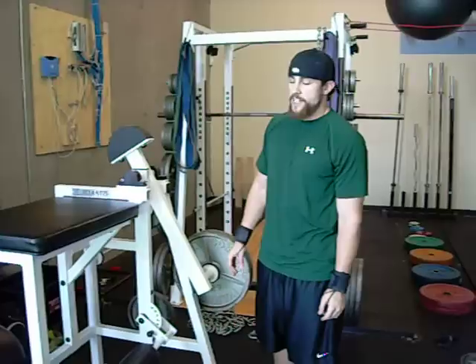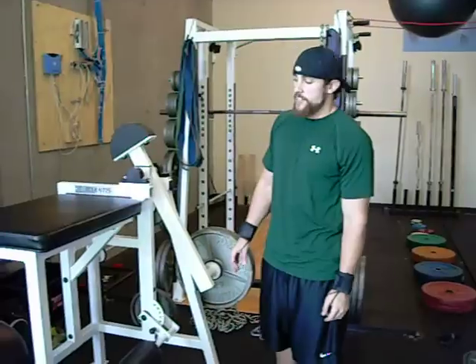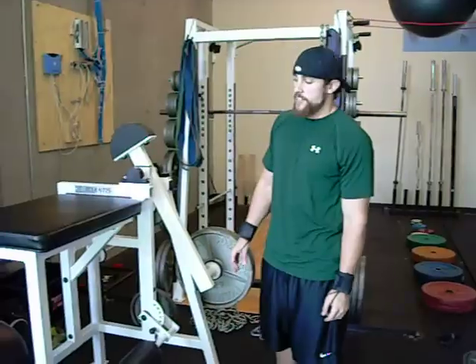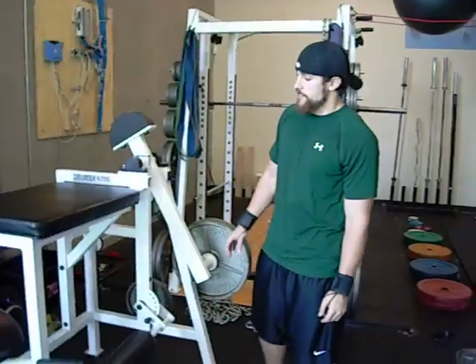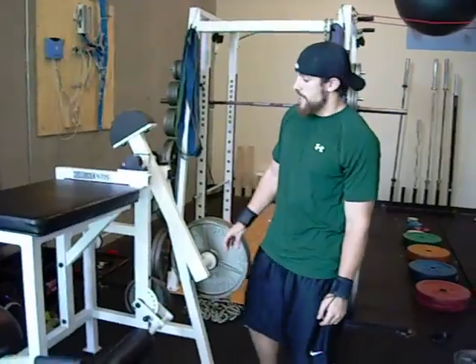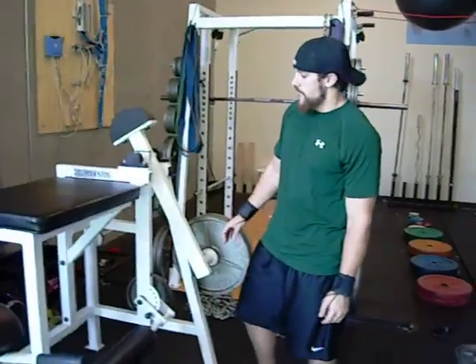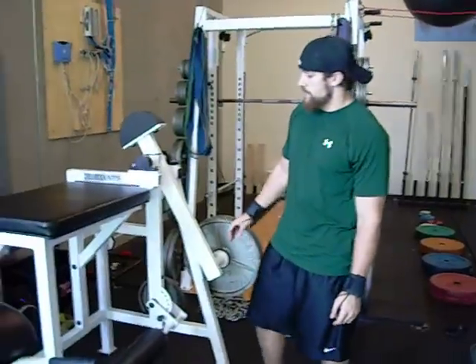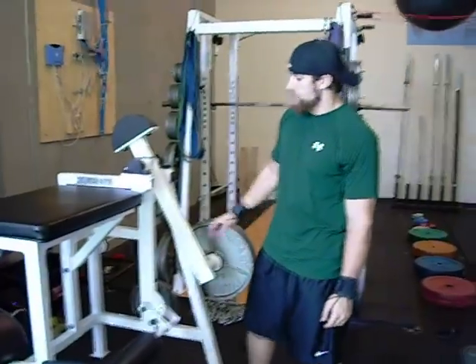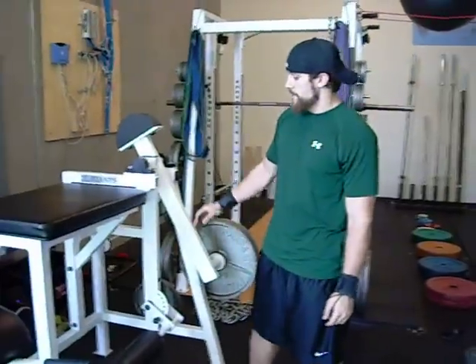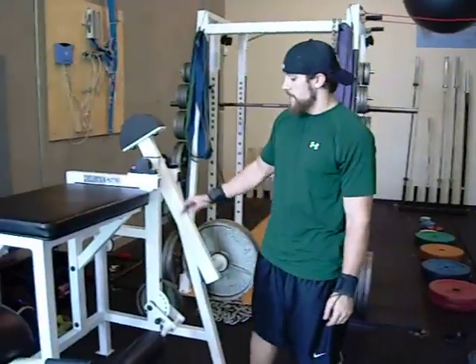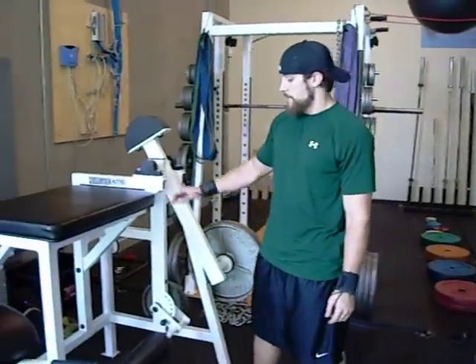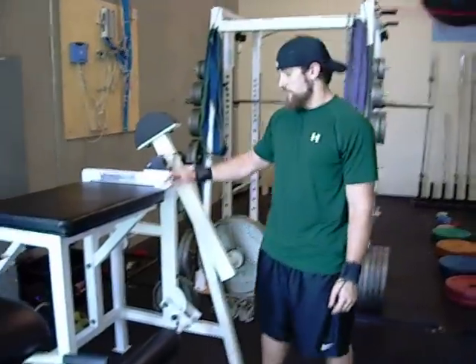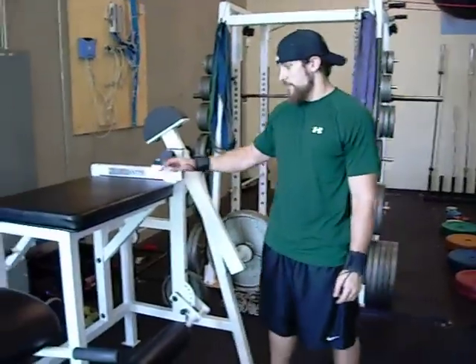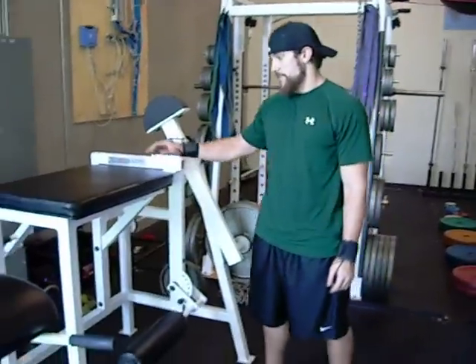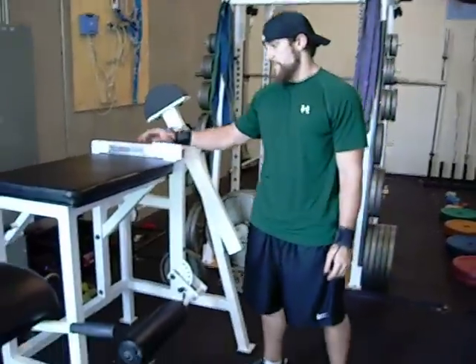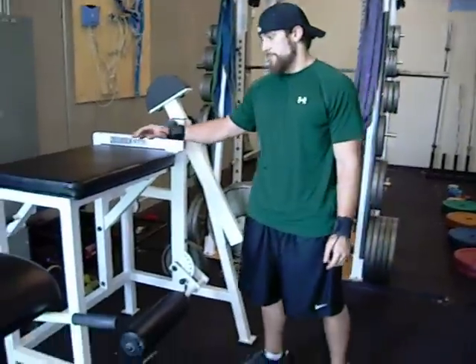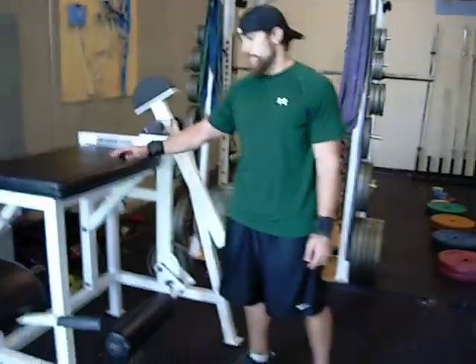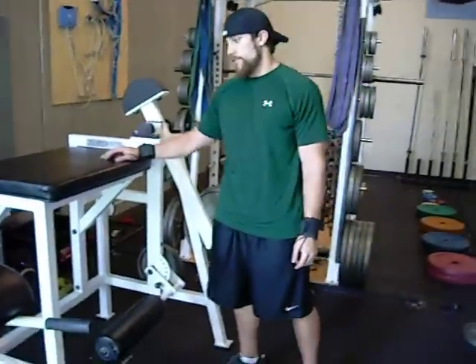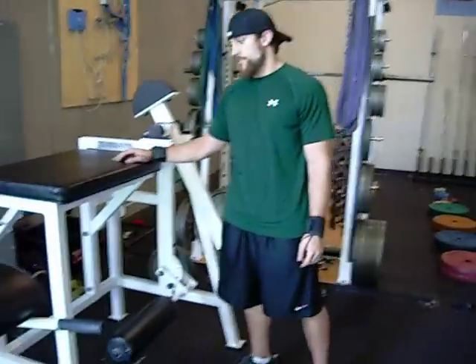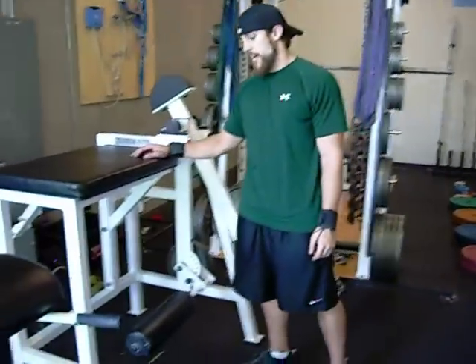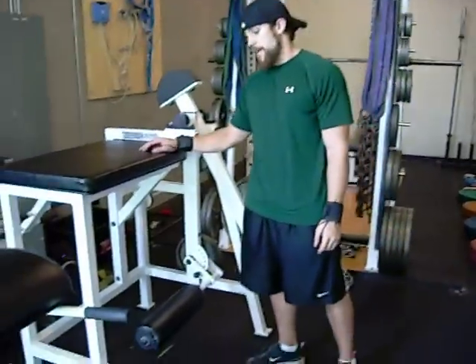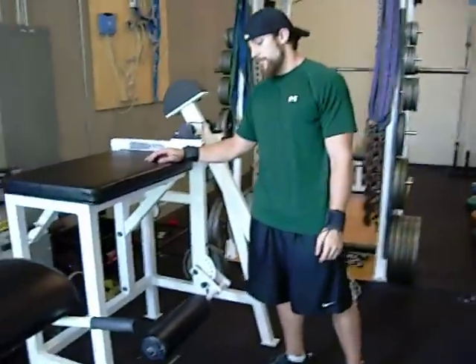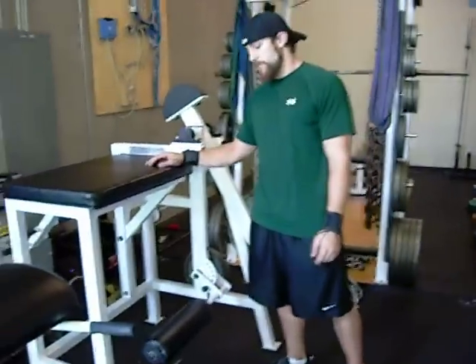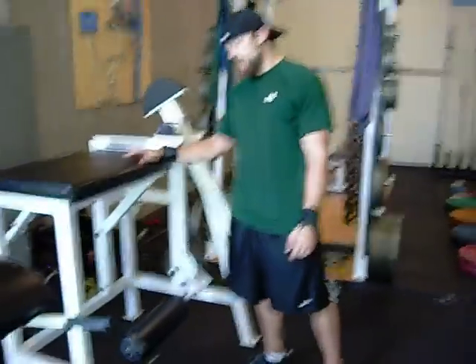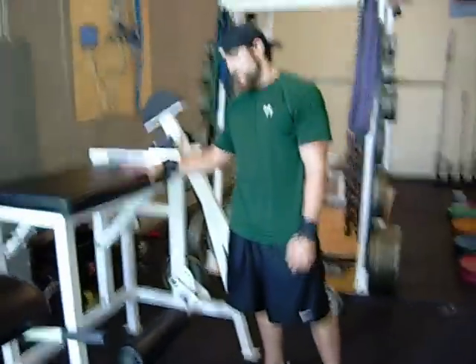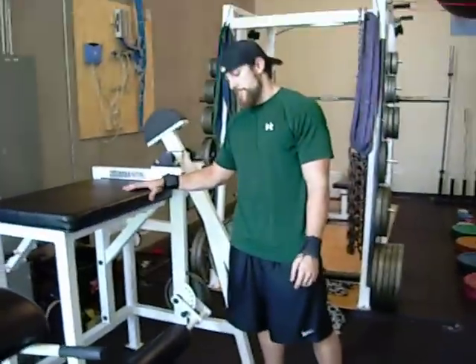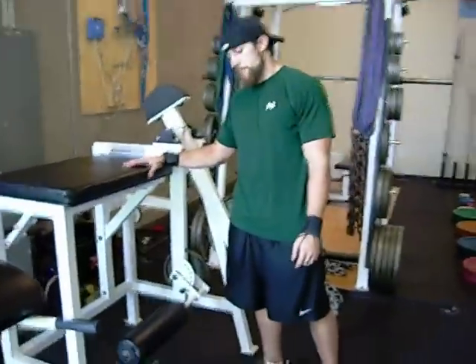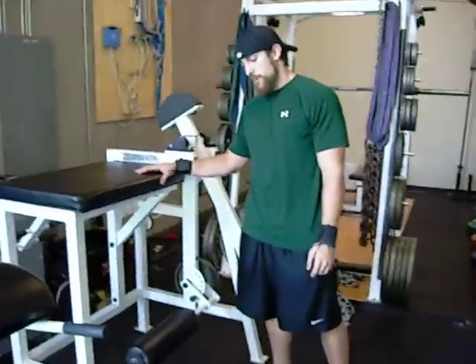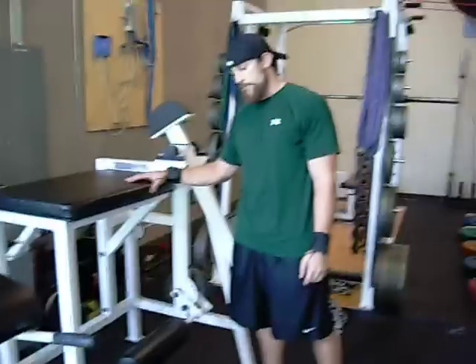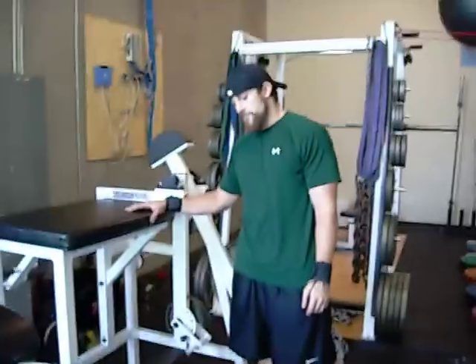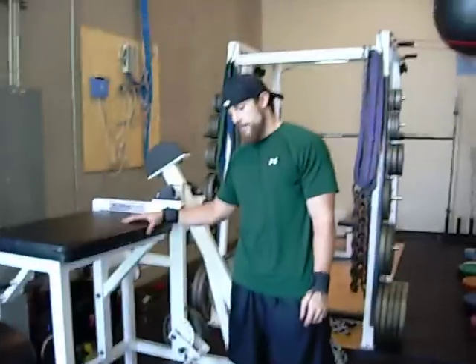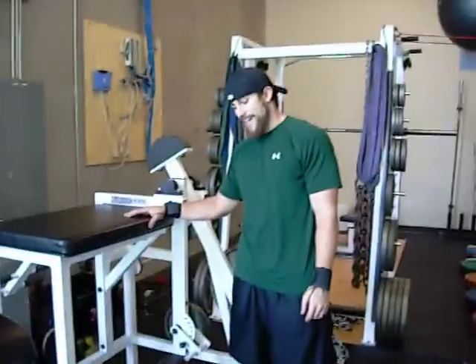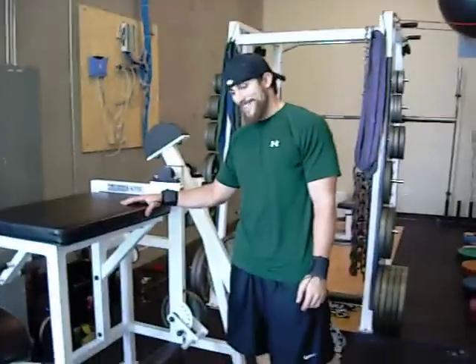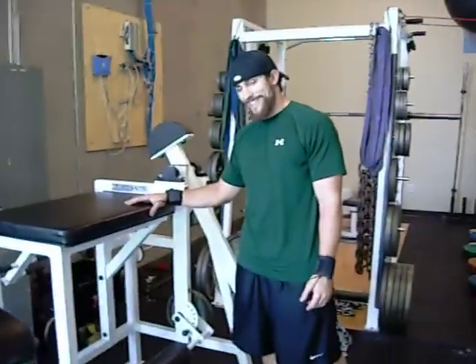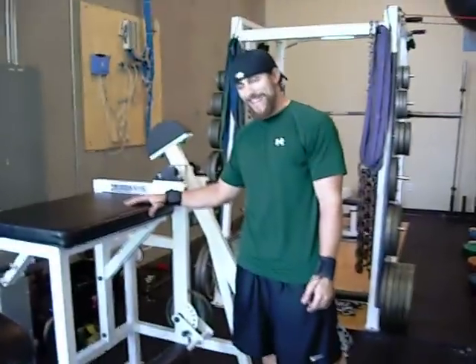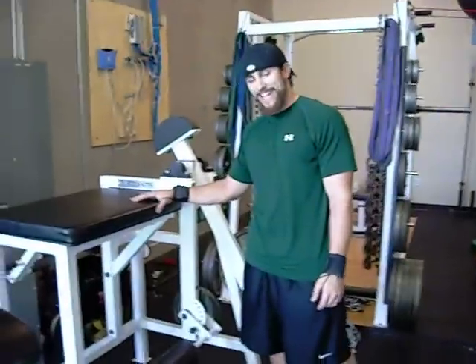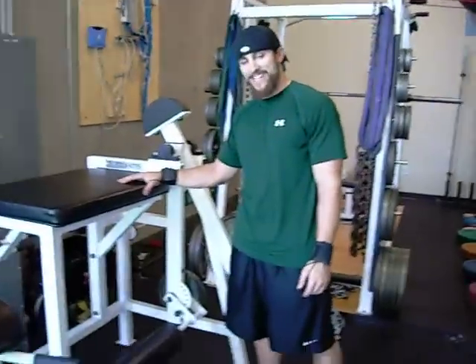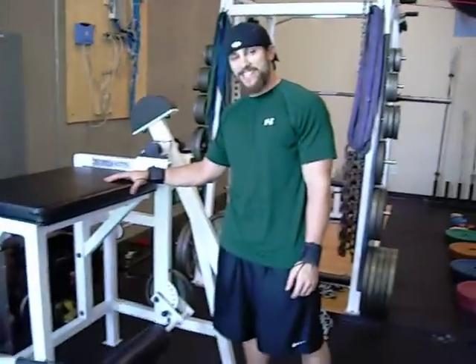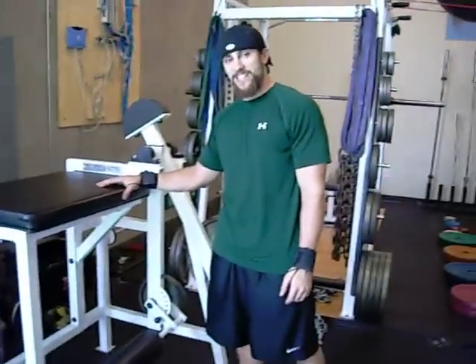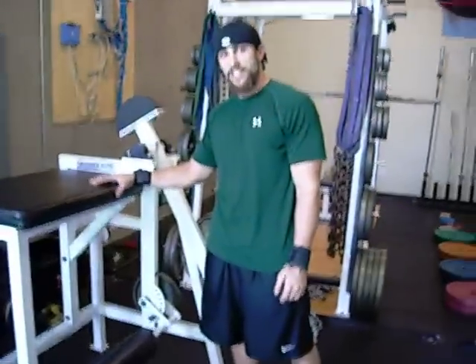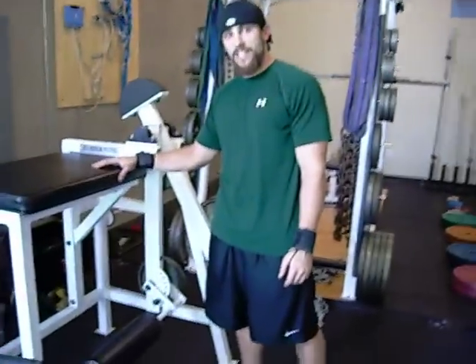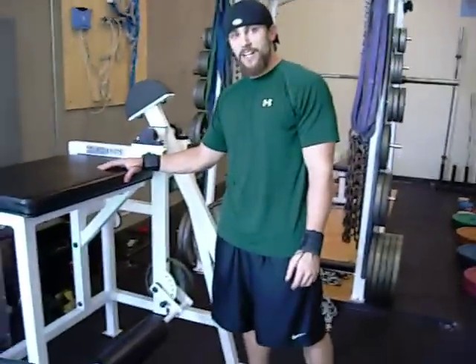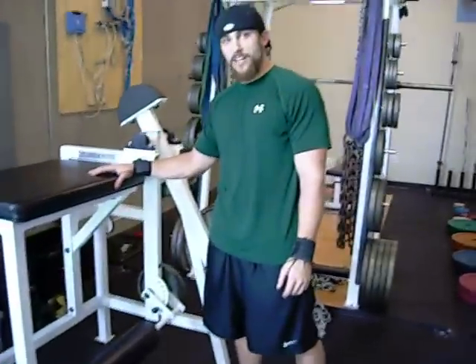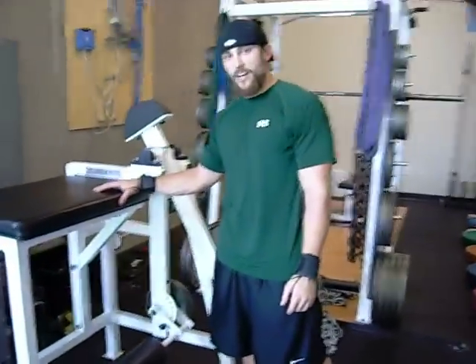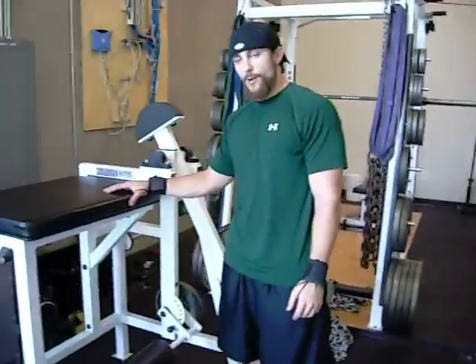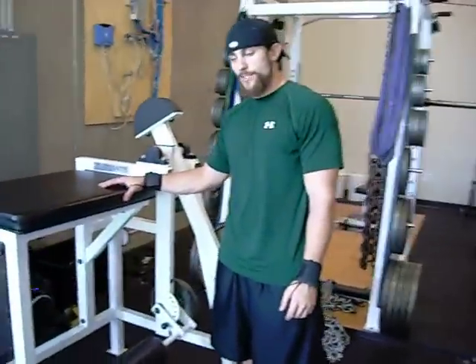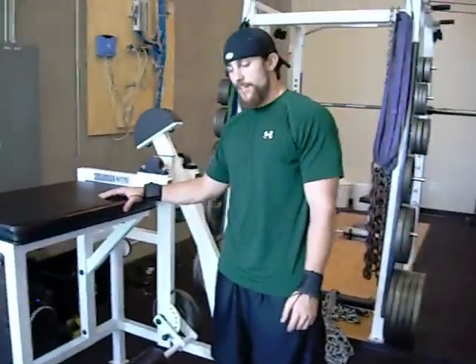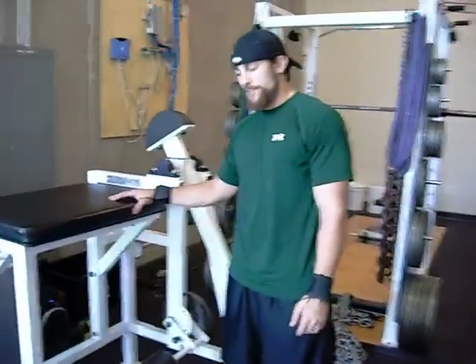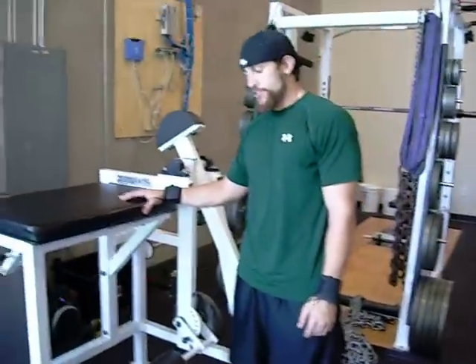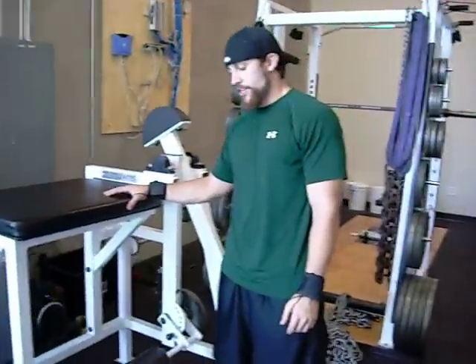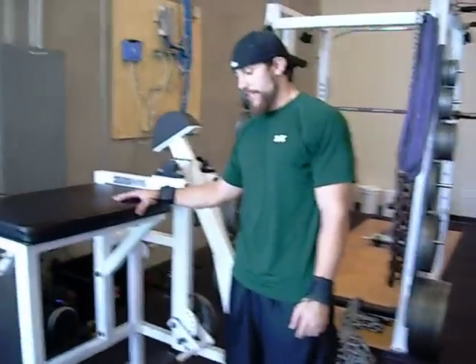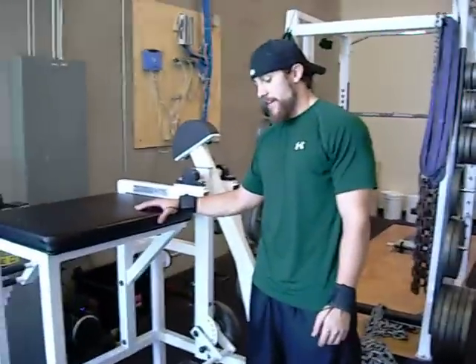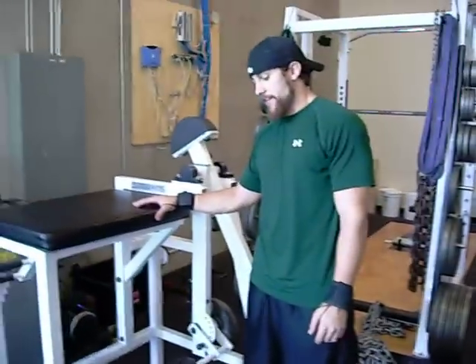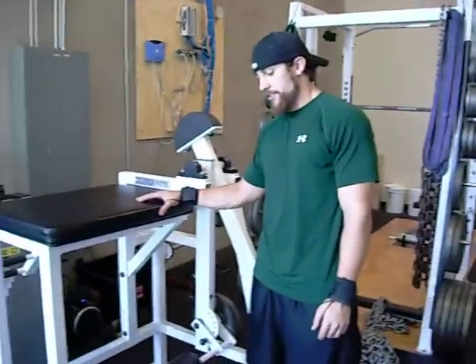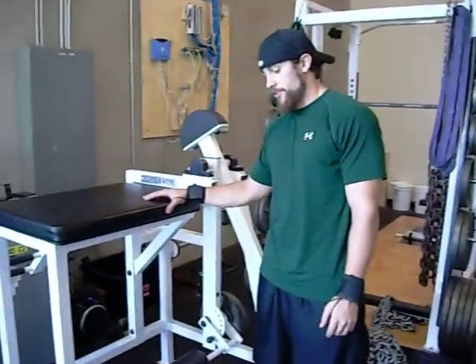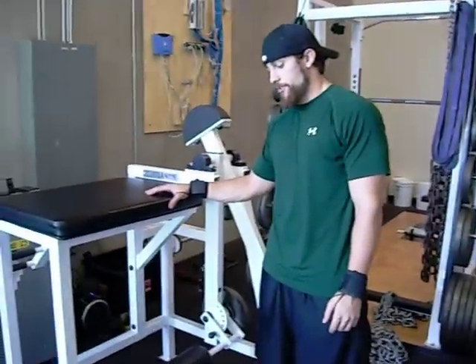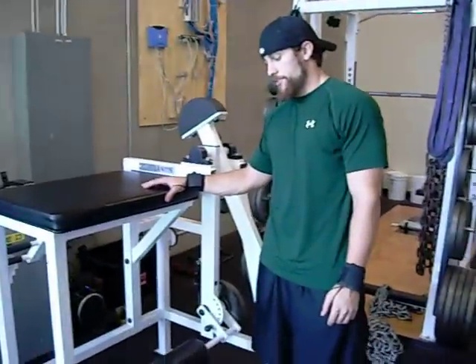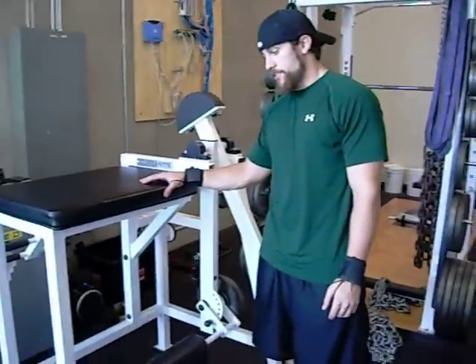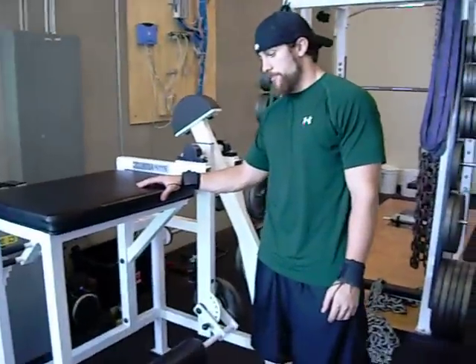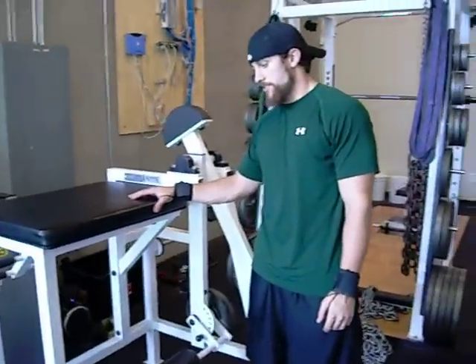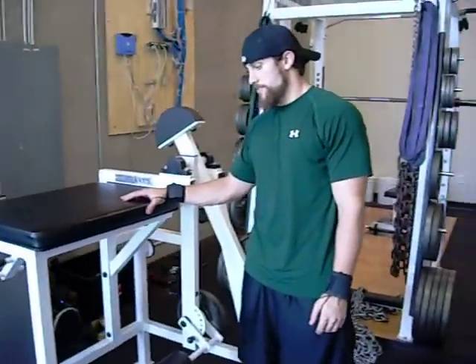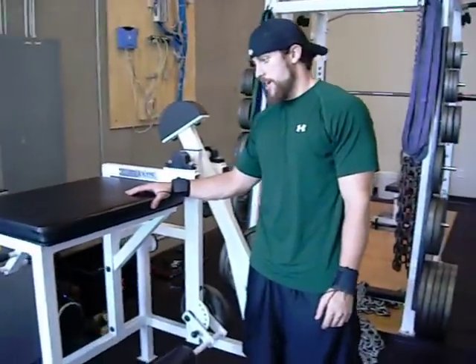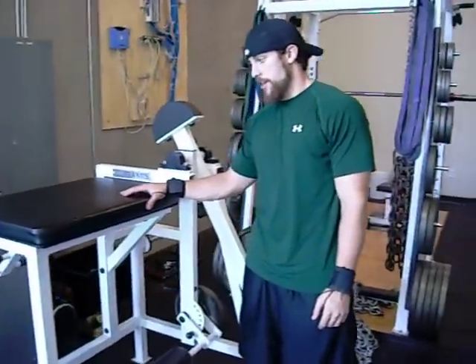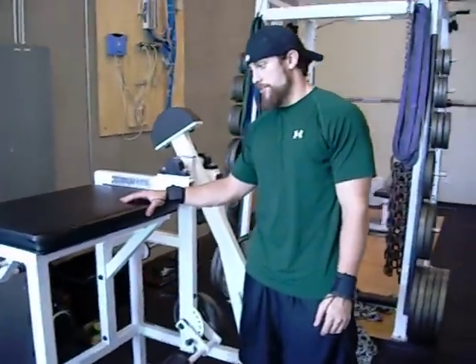This exercise has been demonstrated on a Reverse Hyper. This model is by Atlantic. I would definitely check out those vintage models.